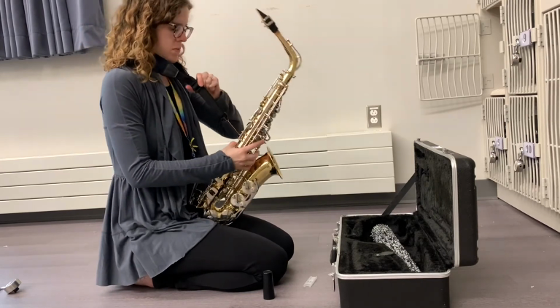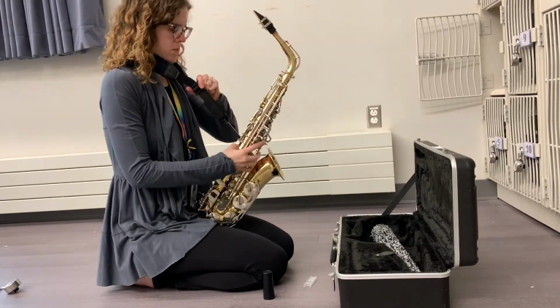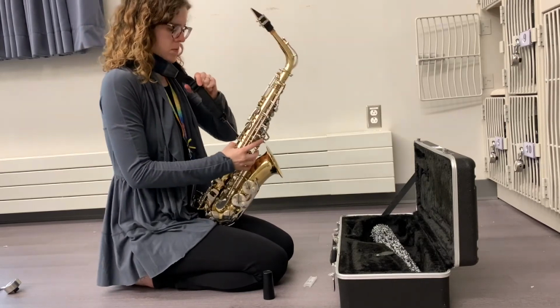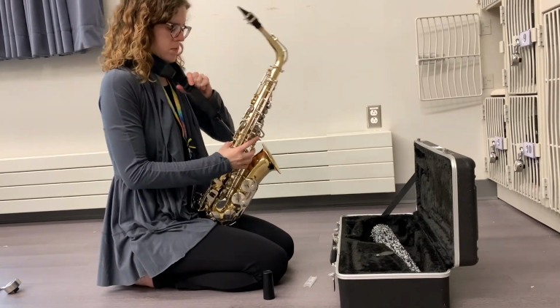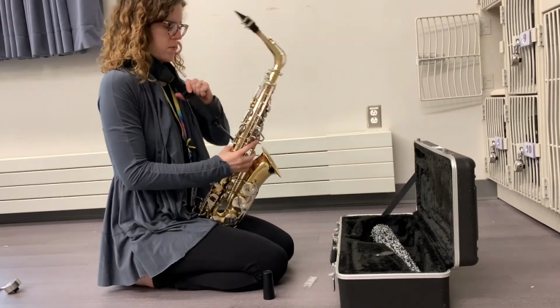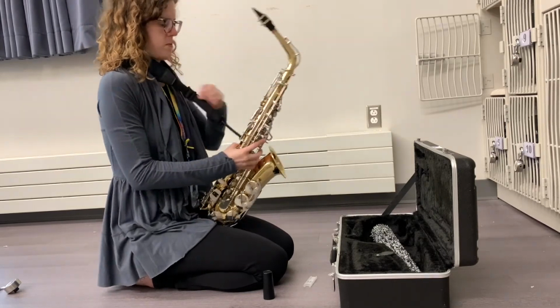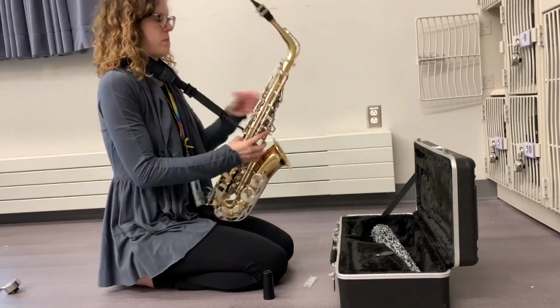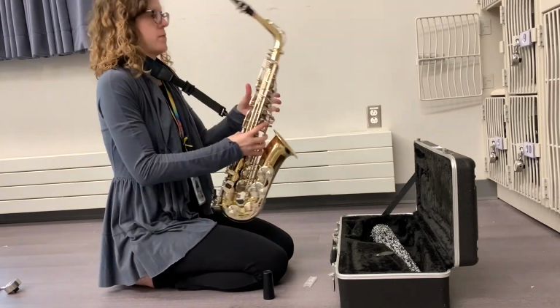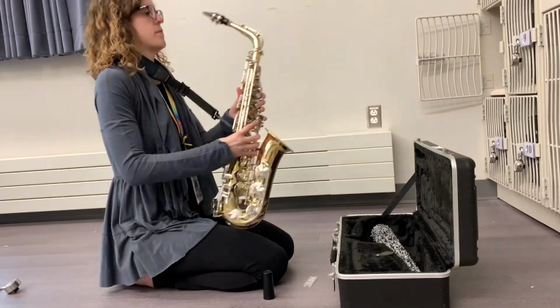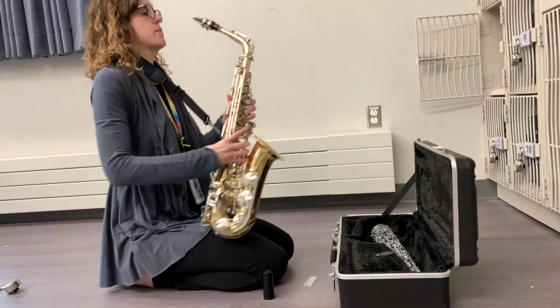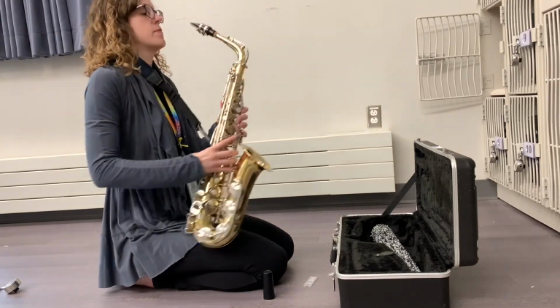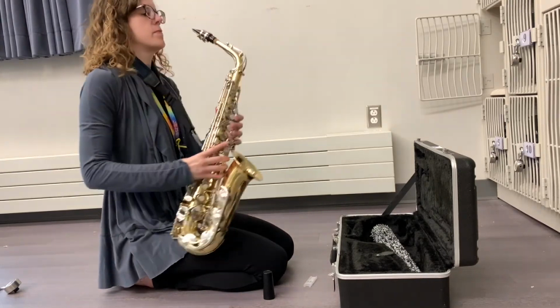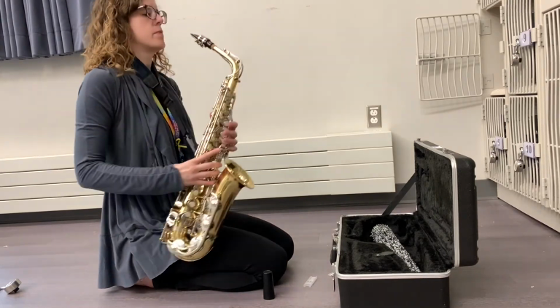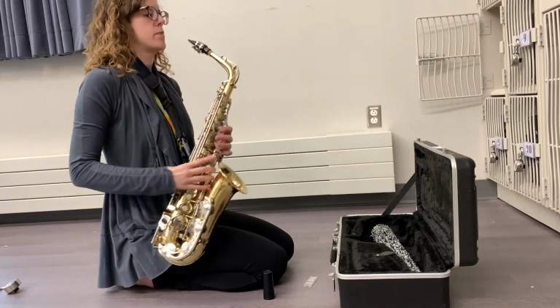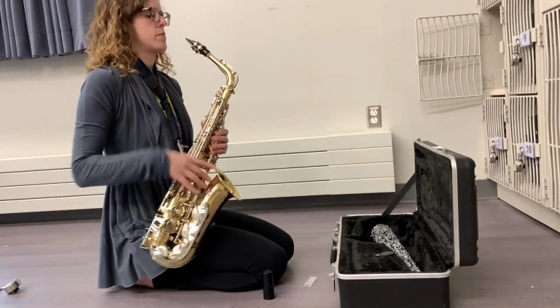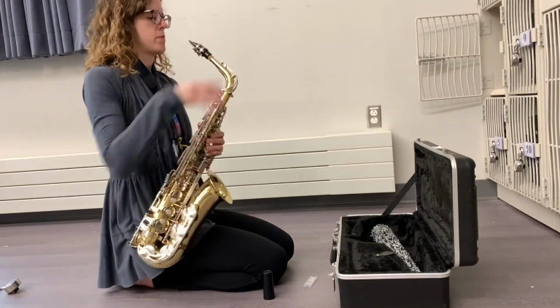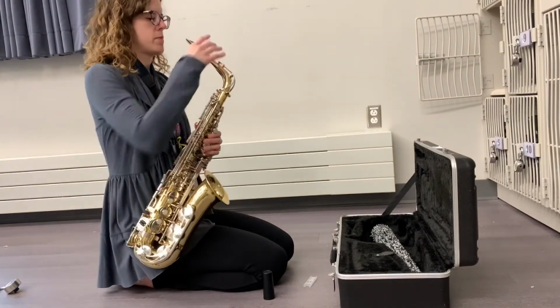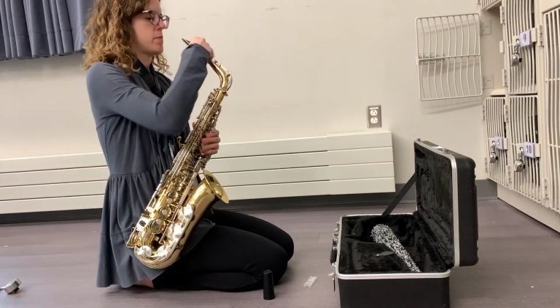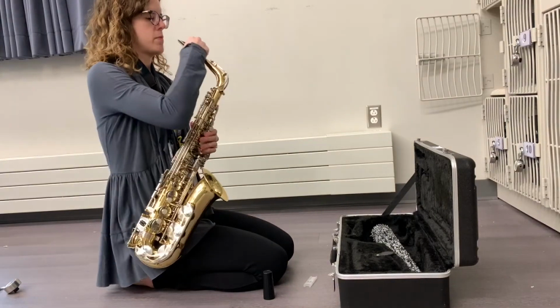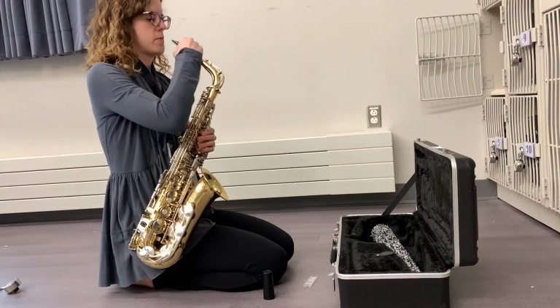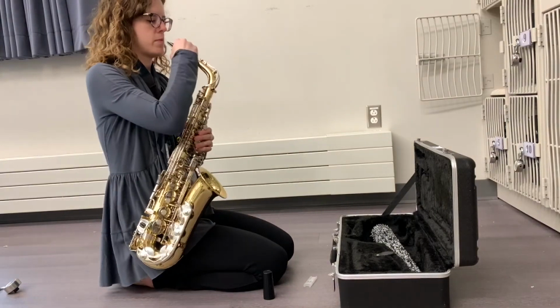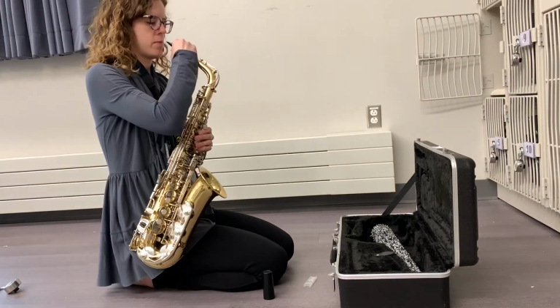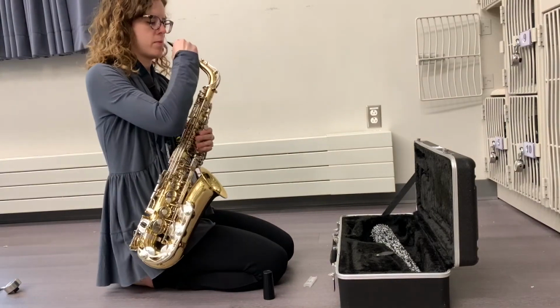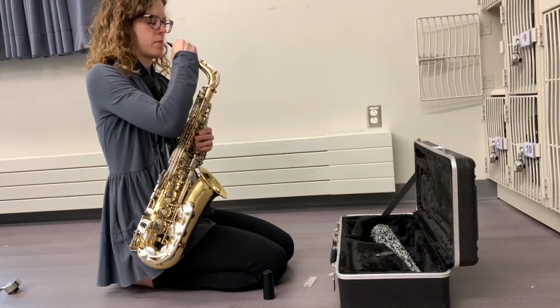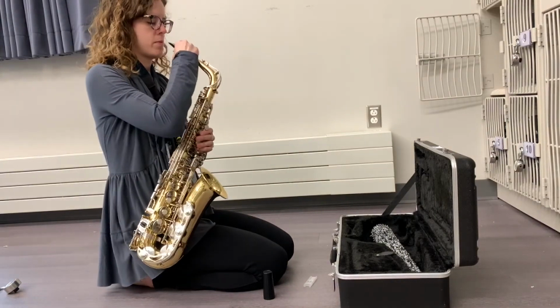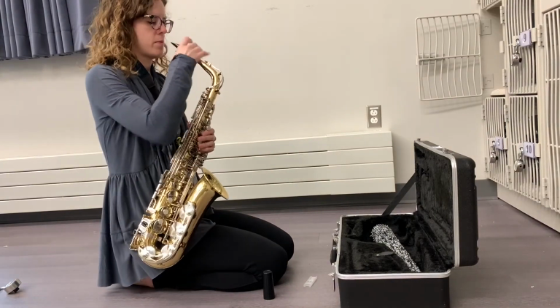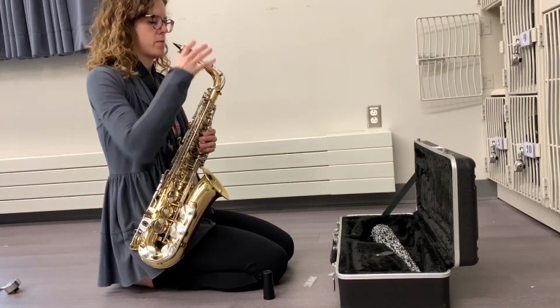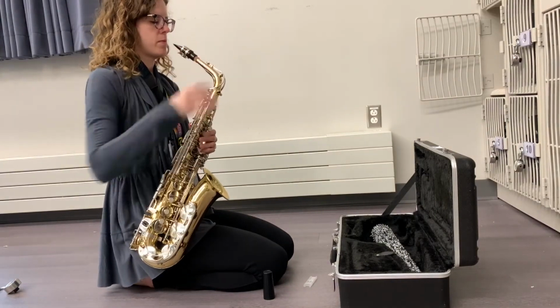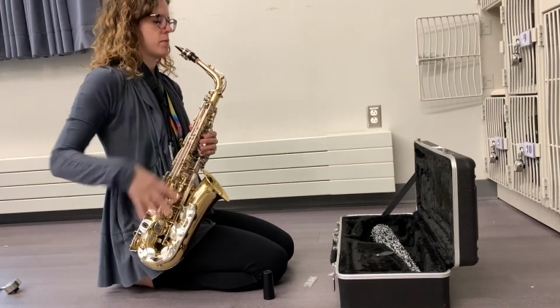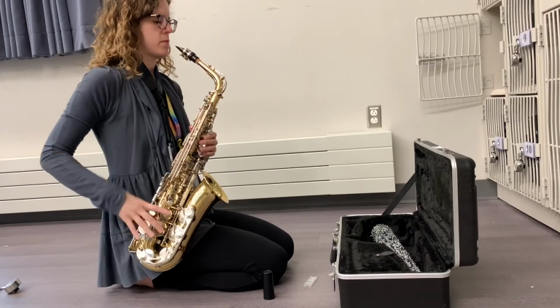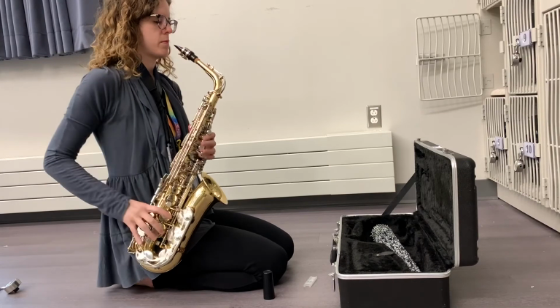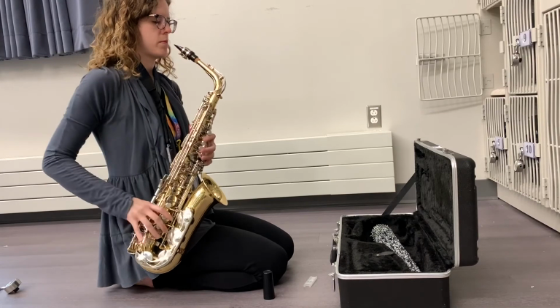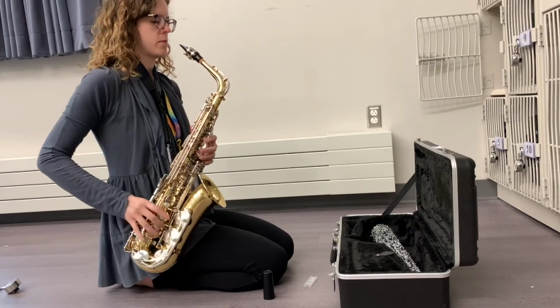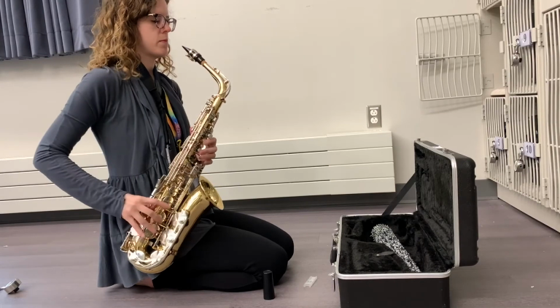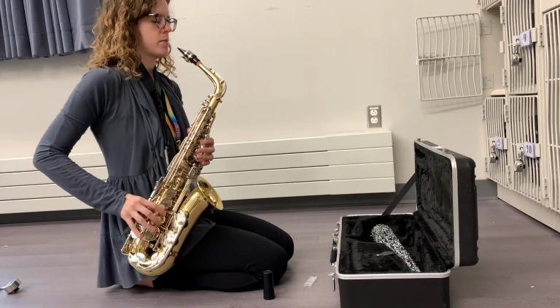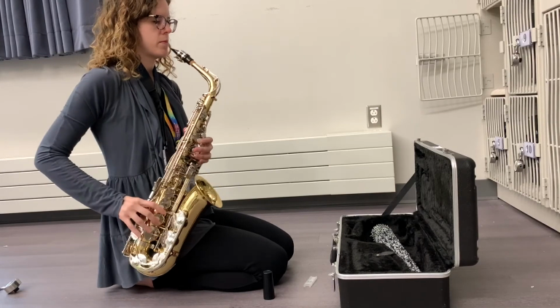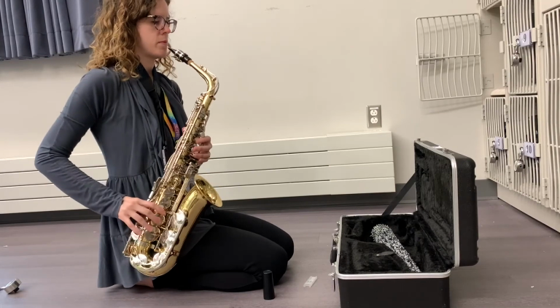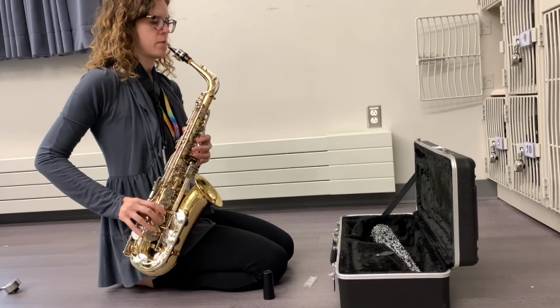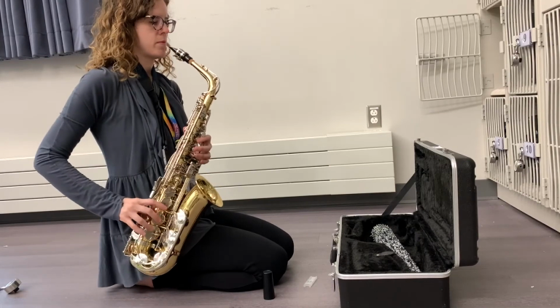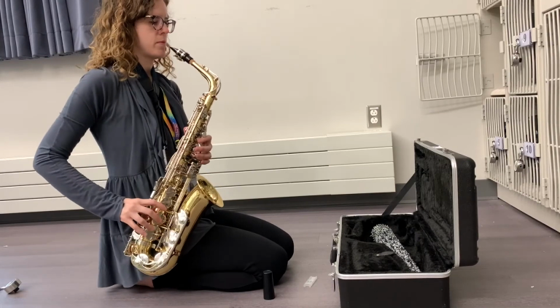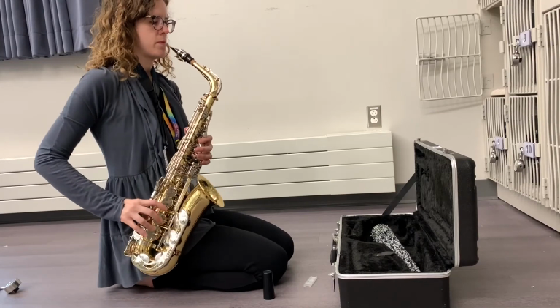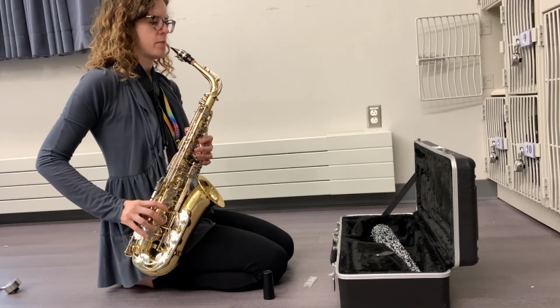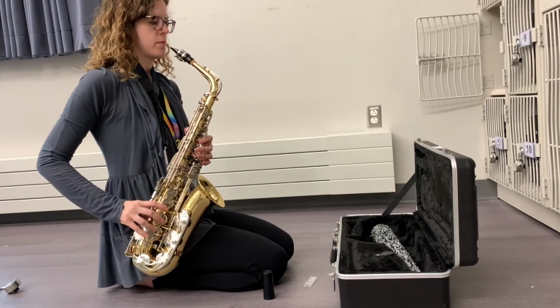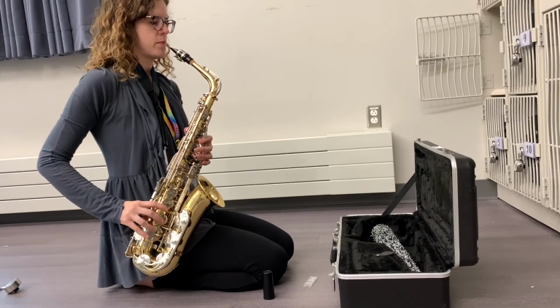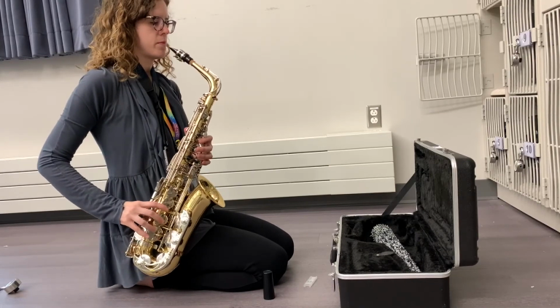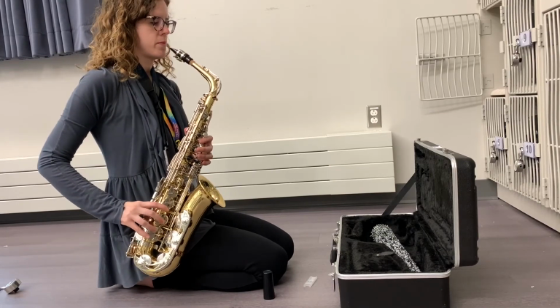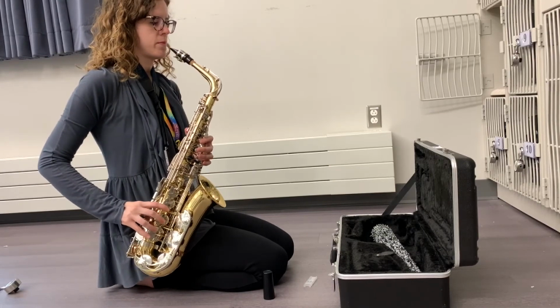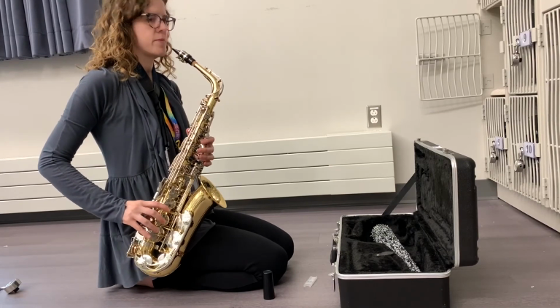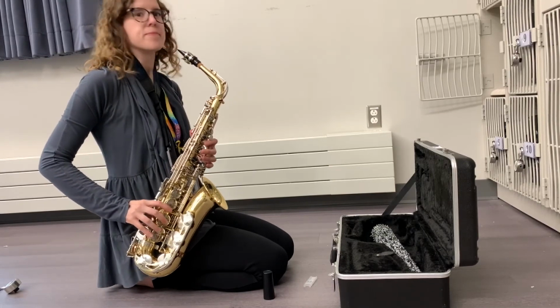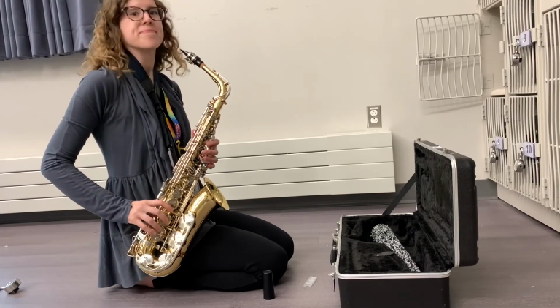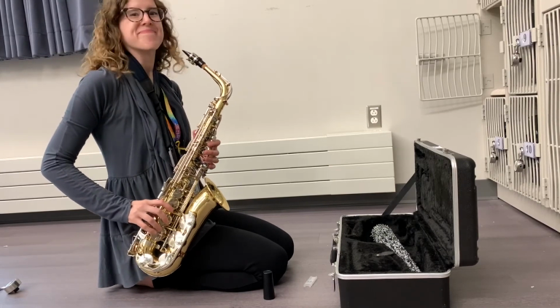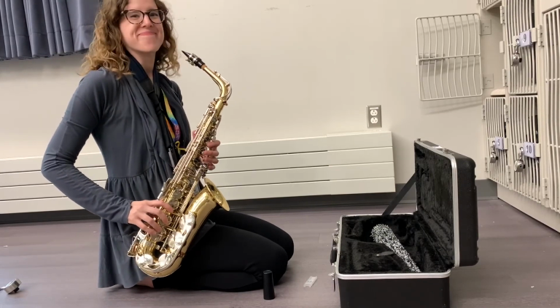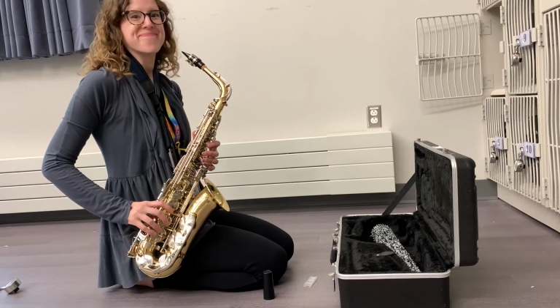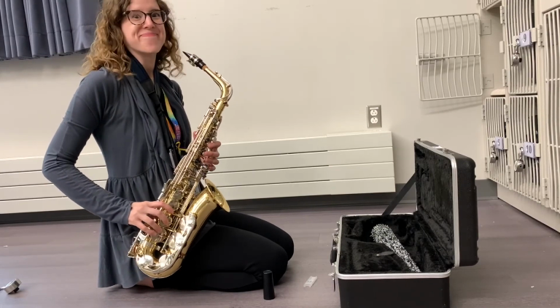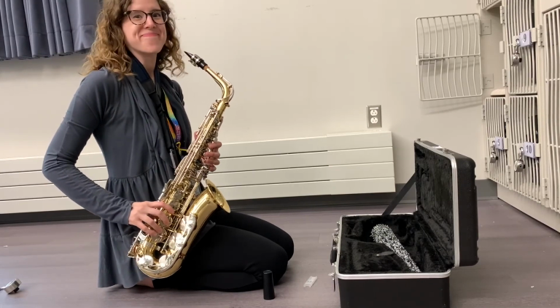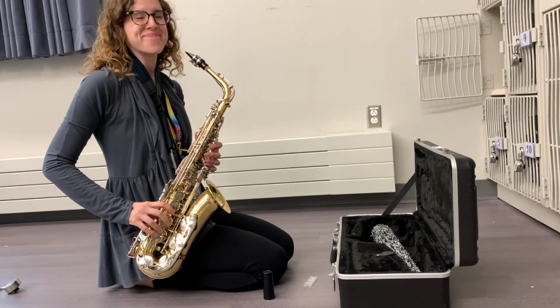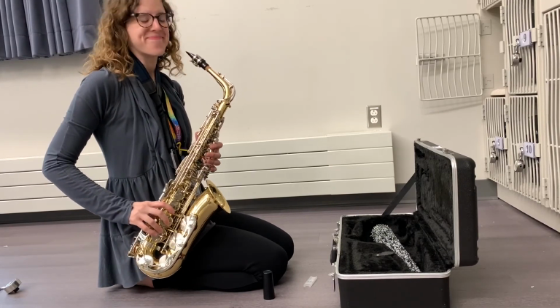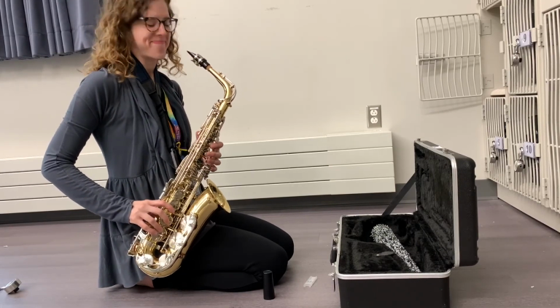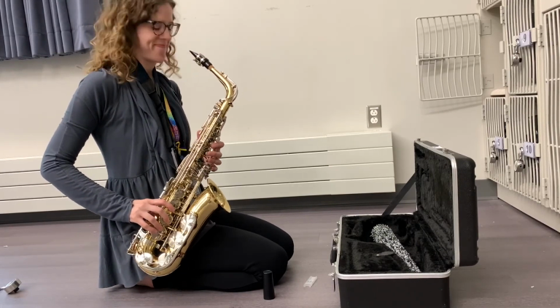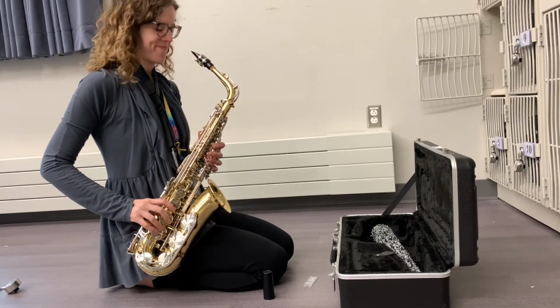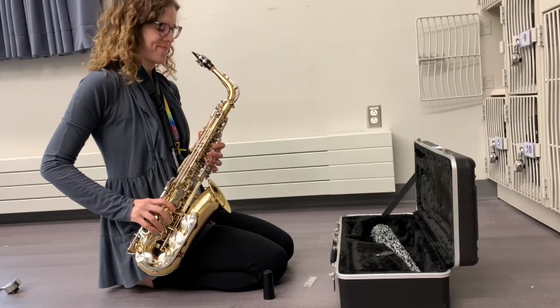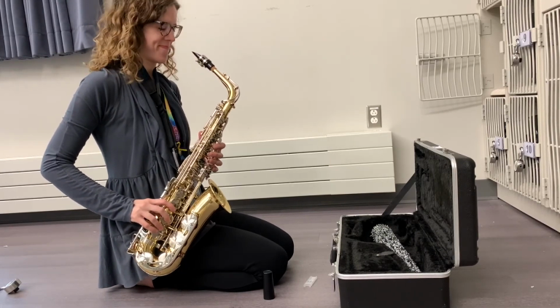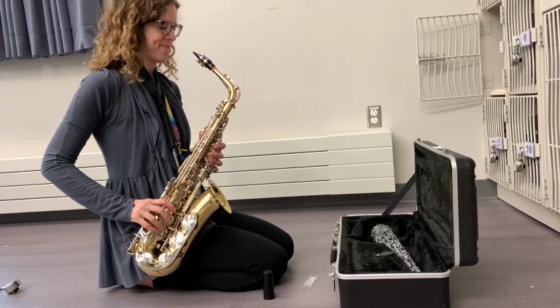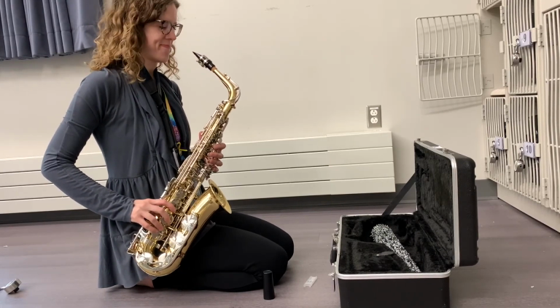Then adjust your neck strap so that the saxophone comes to you. The mouthpiece should be at mouth level, and you're done.